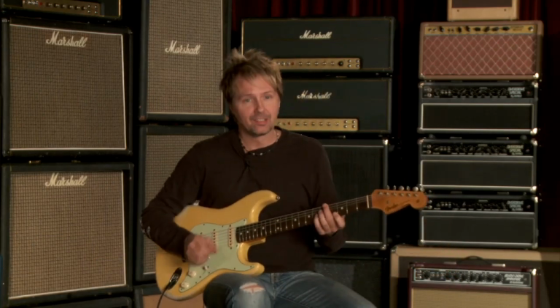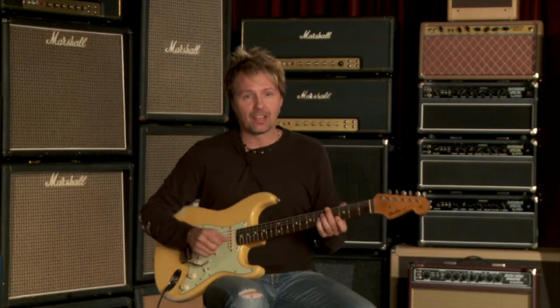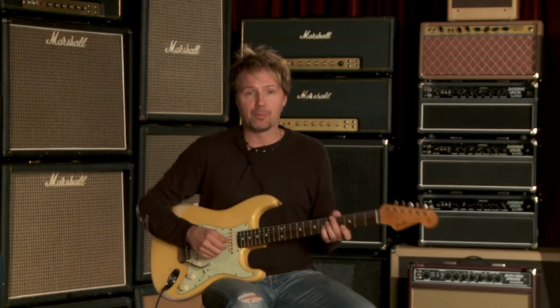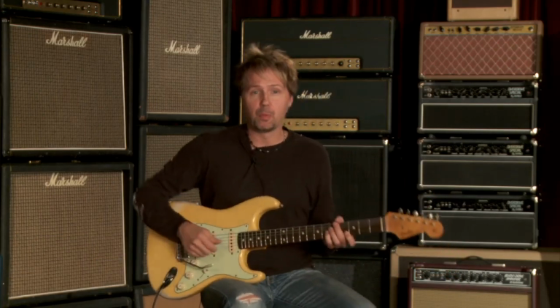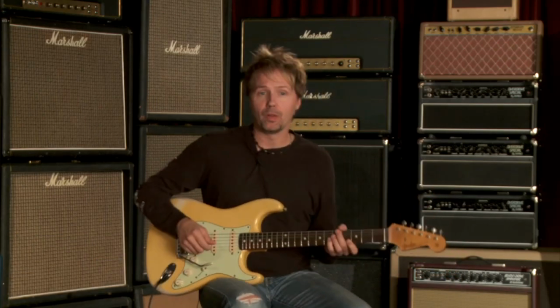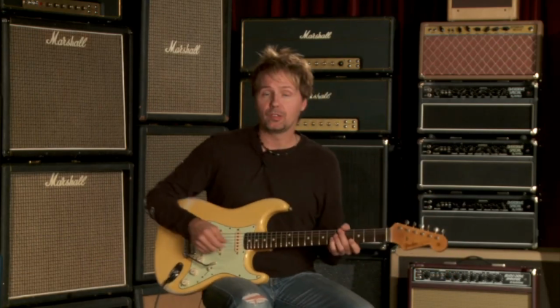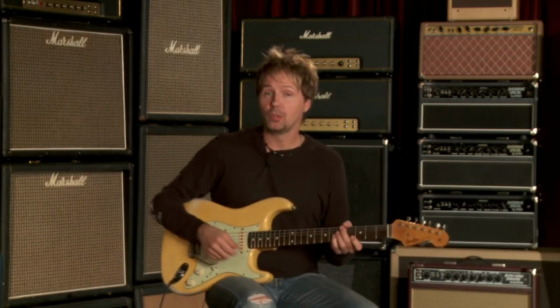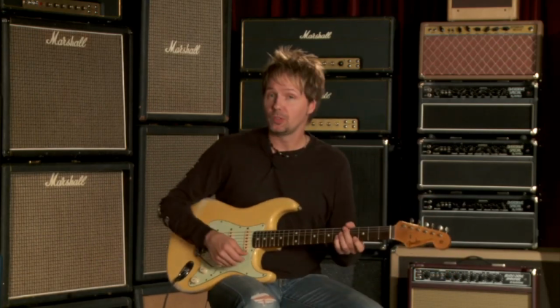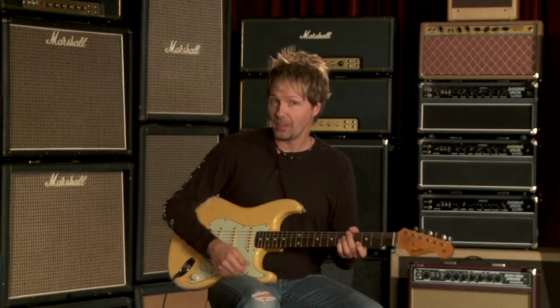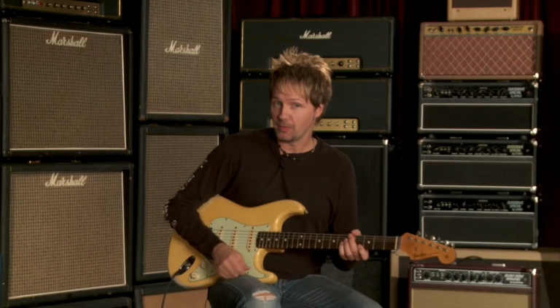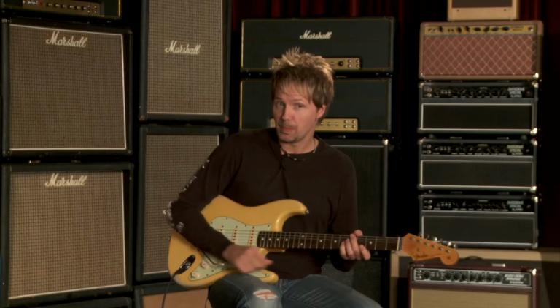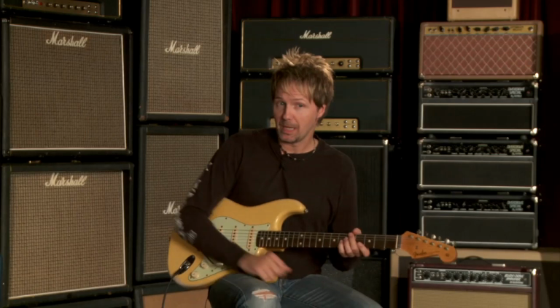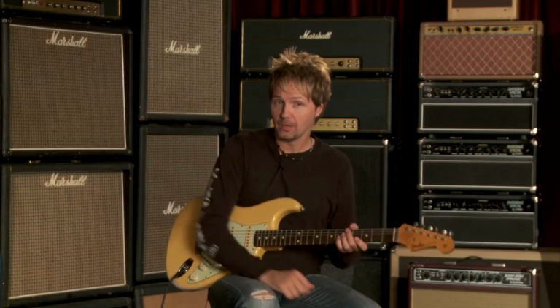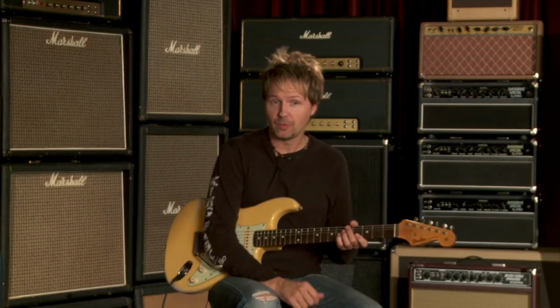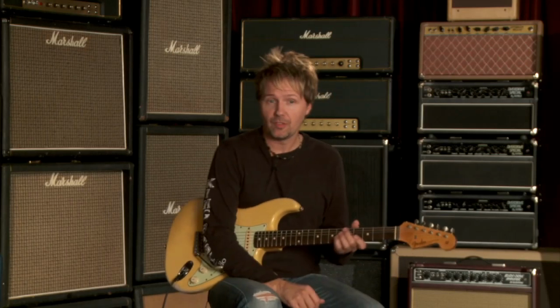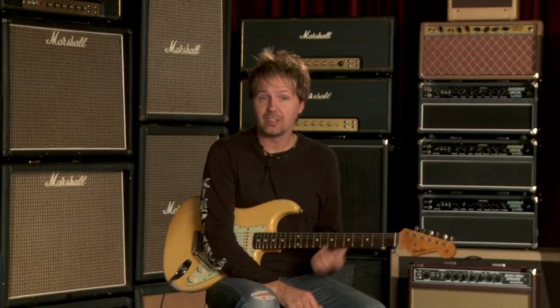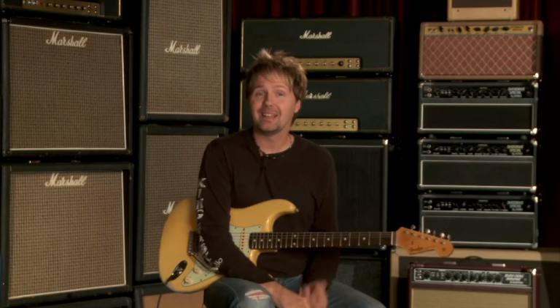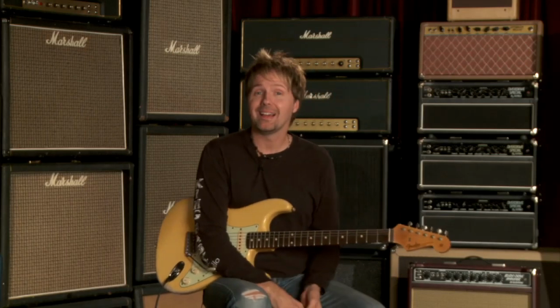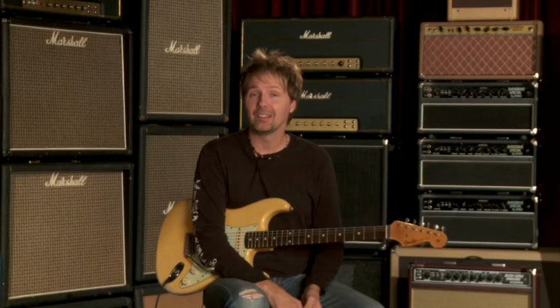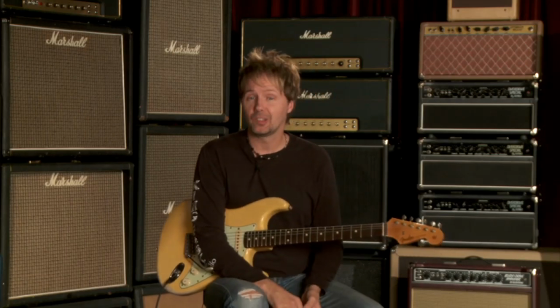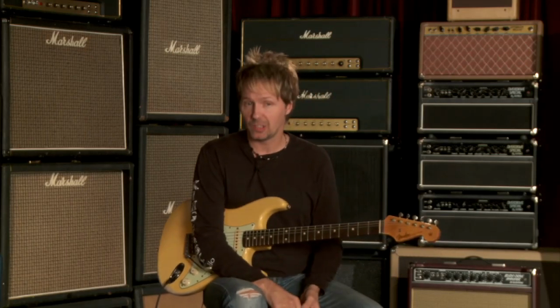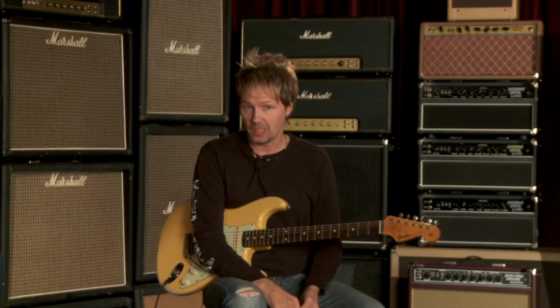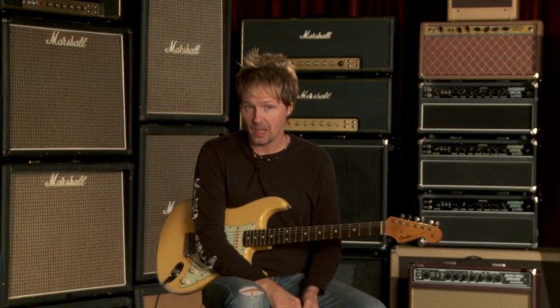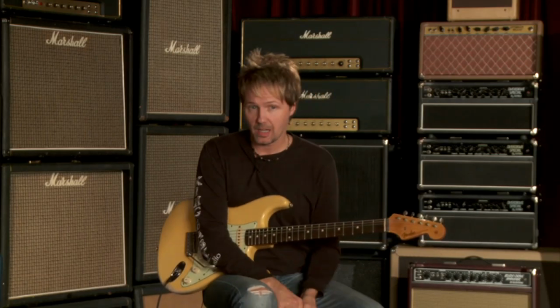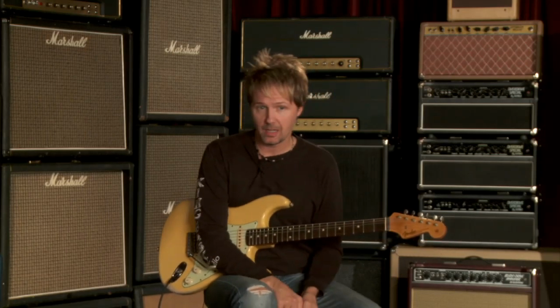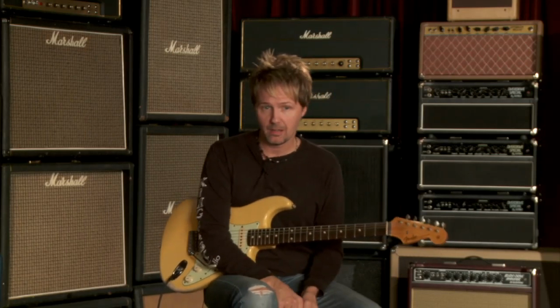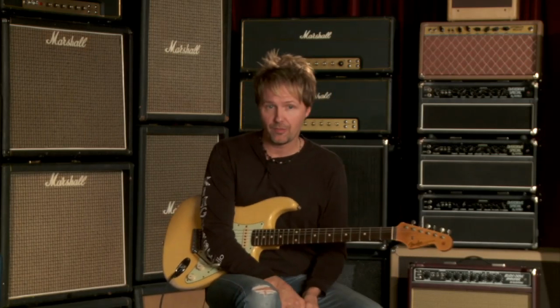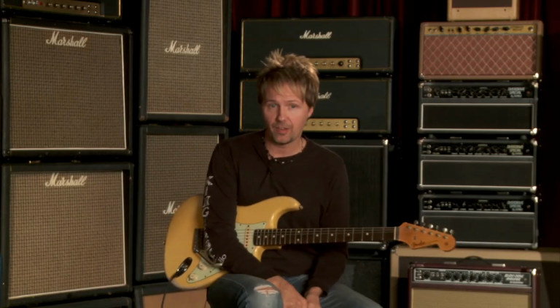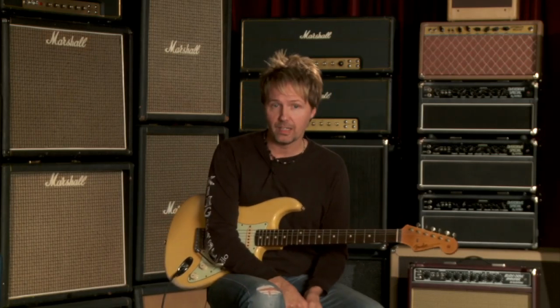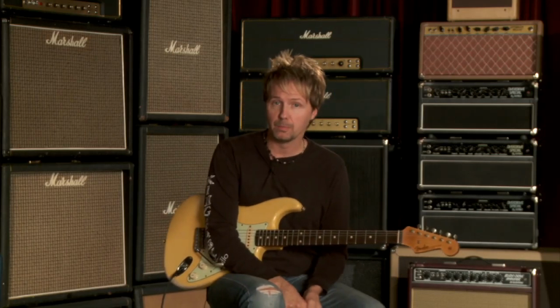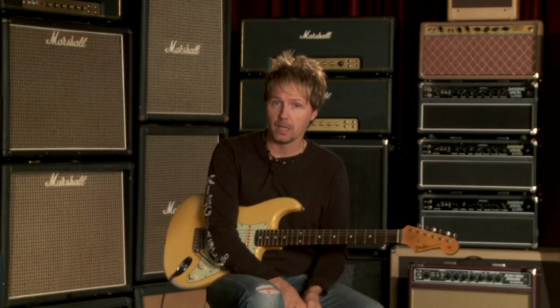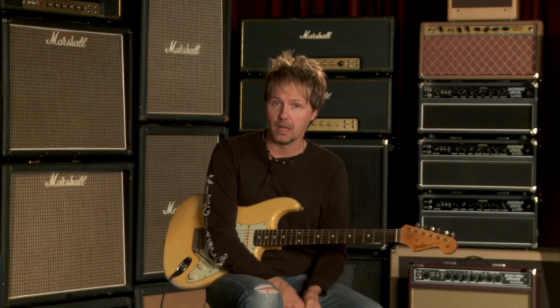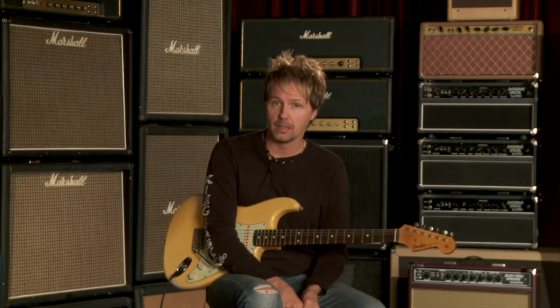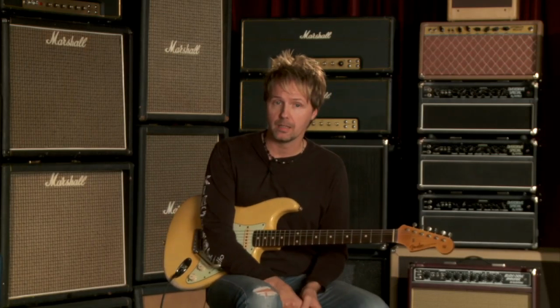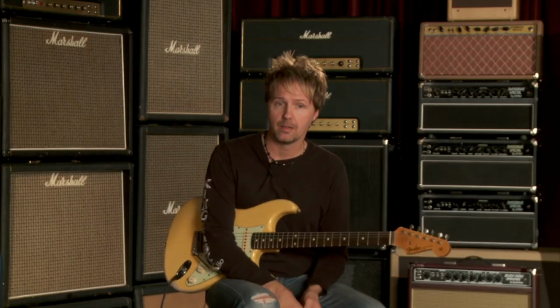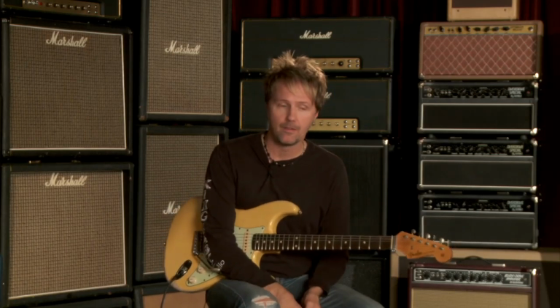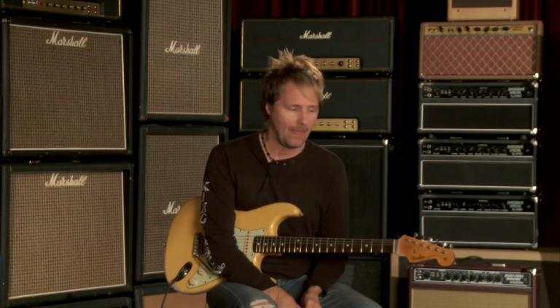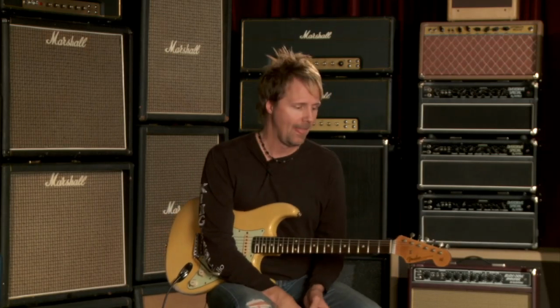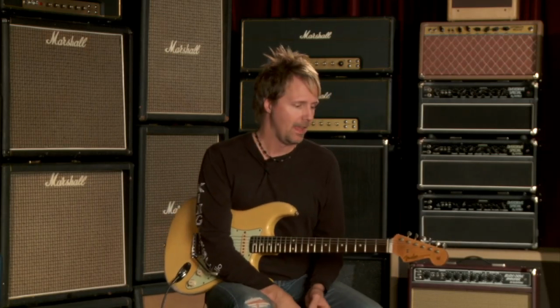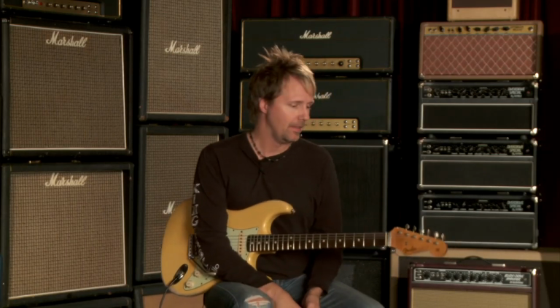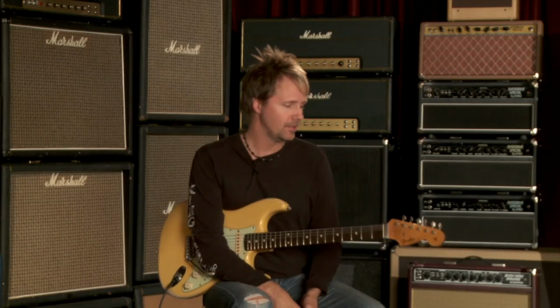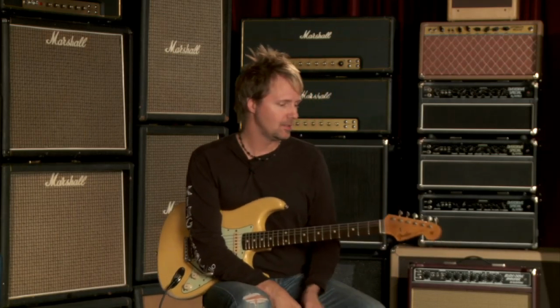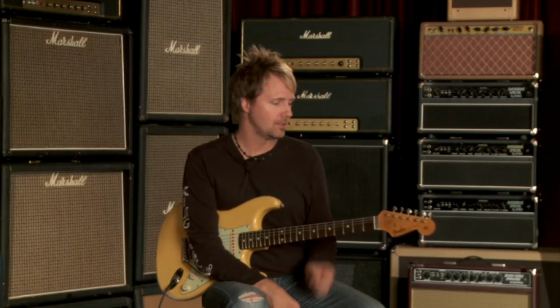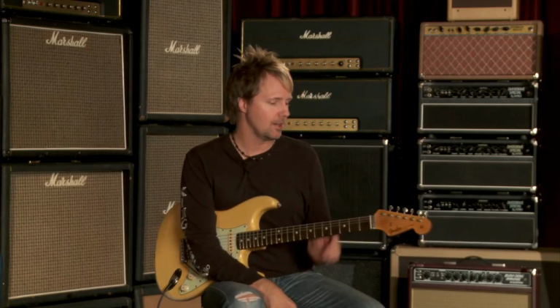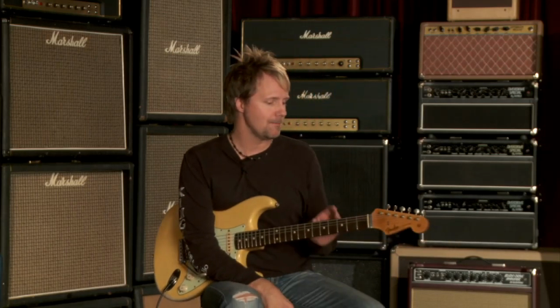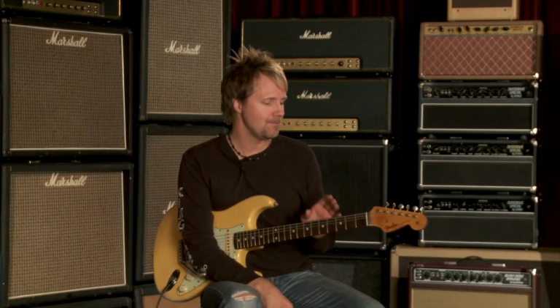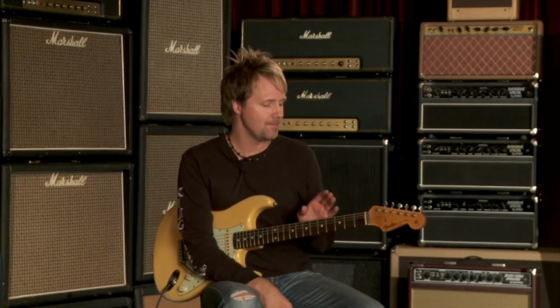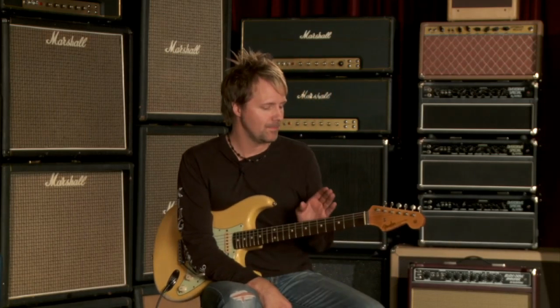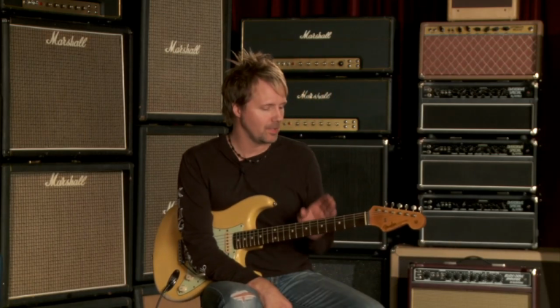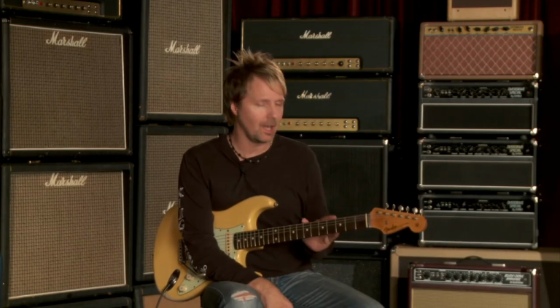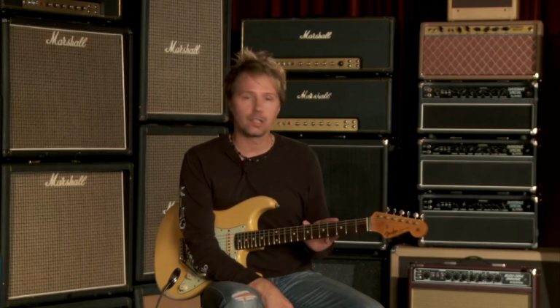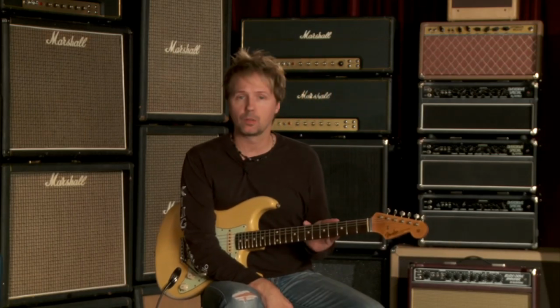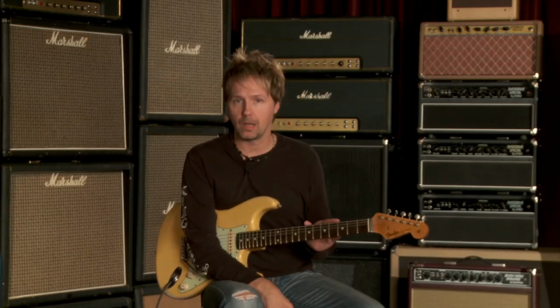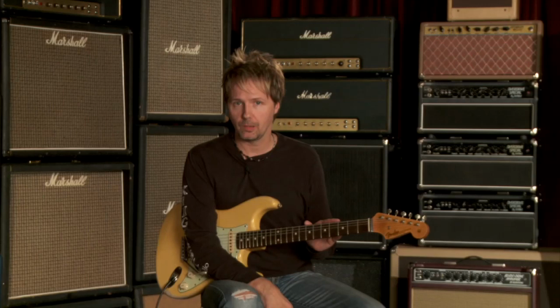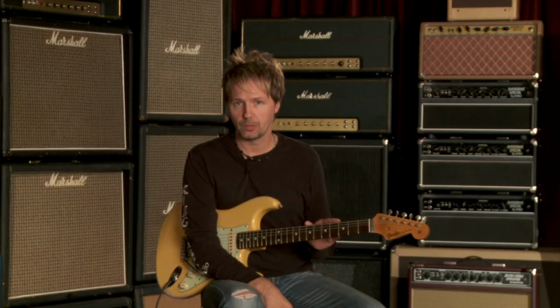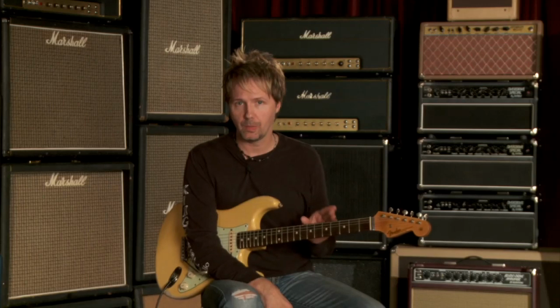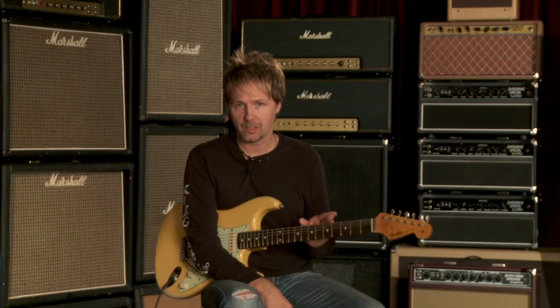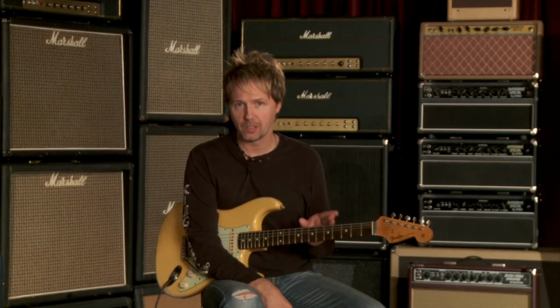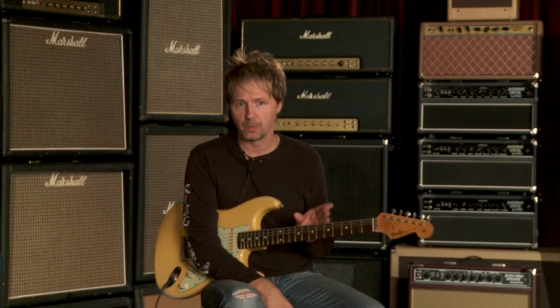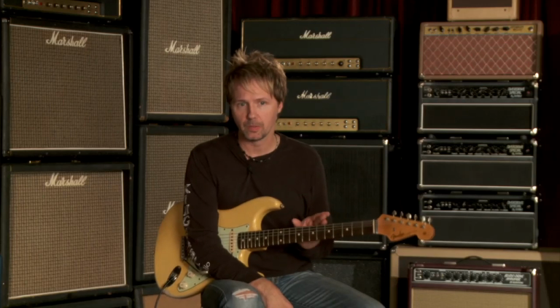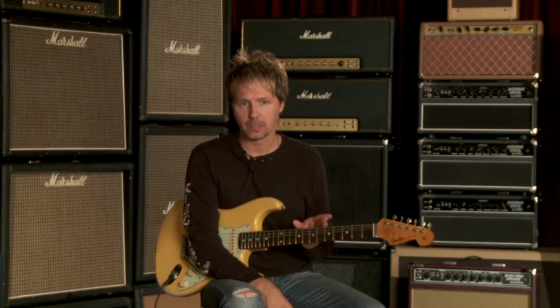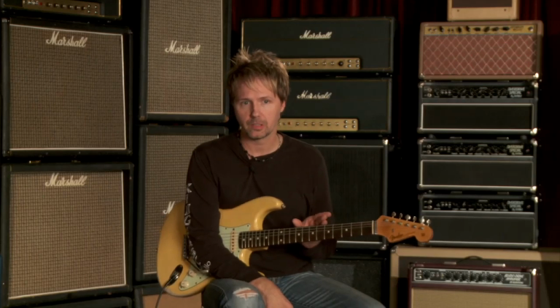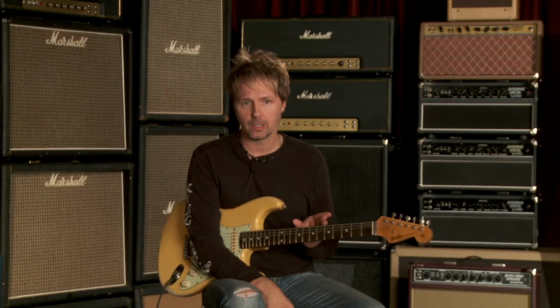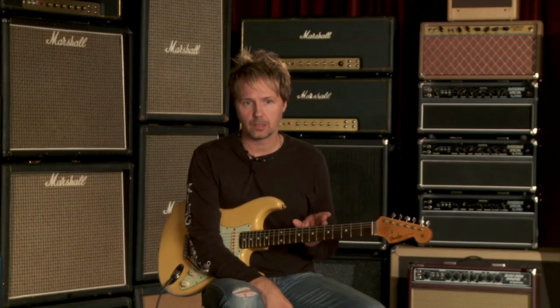7.27 pounds, 59 C neck, faded blonde. And this is a Todd Krauss master built guitar.